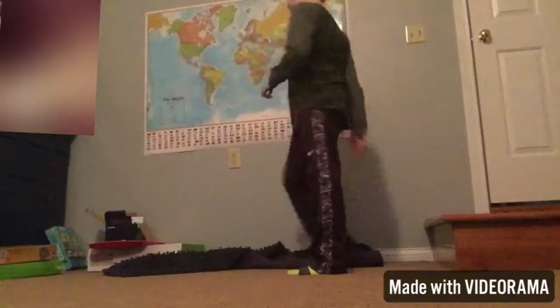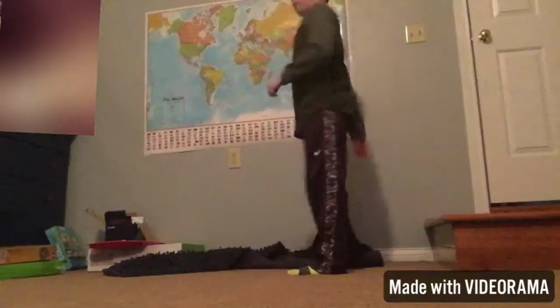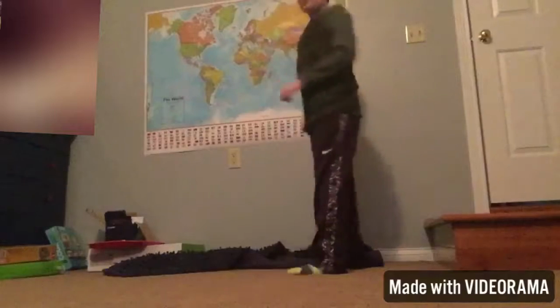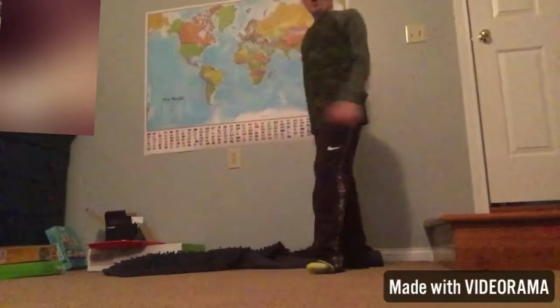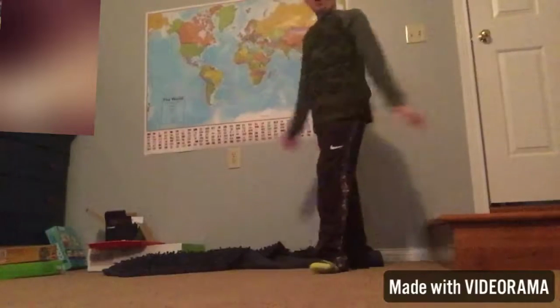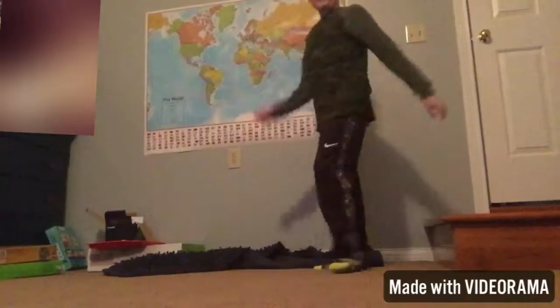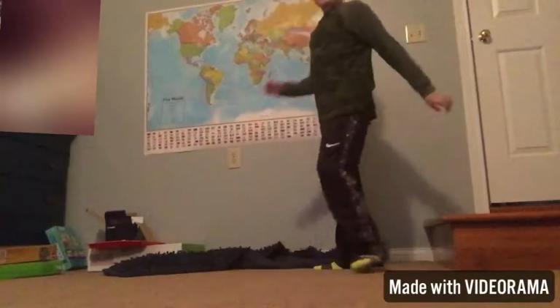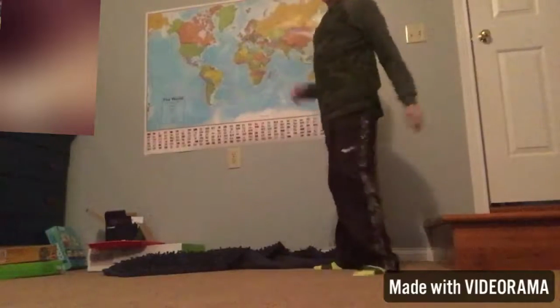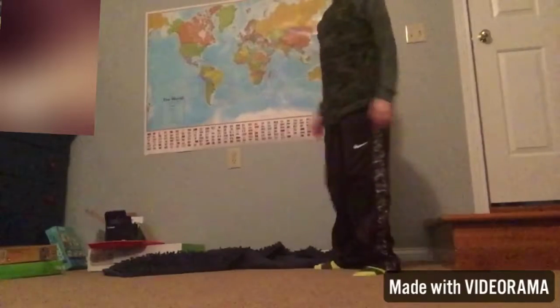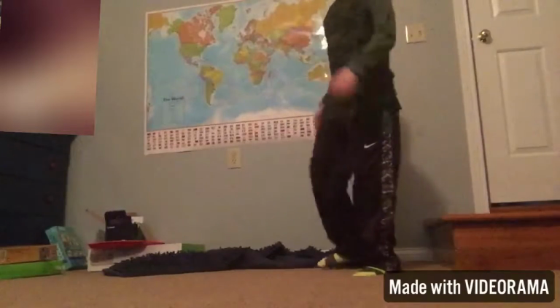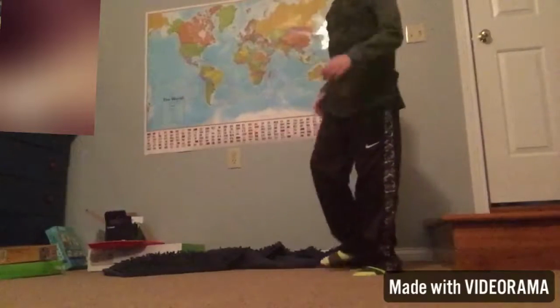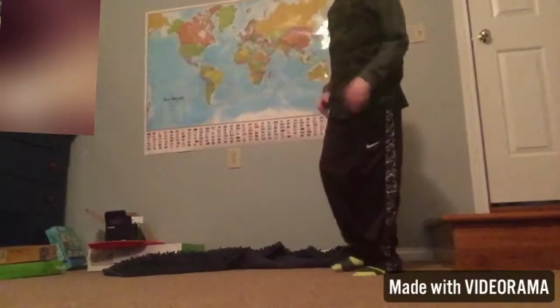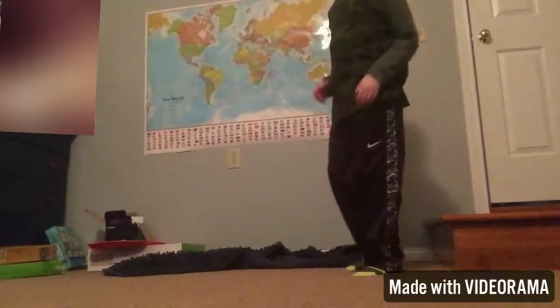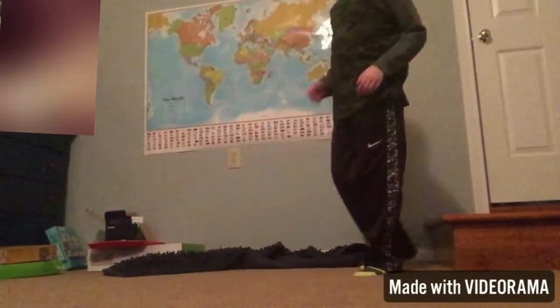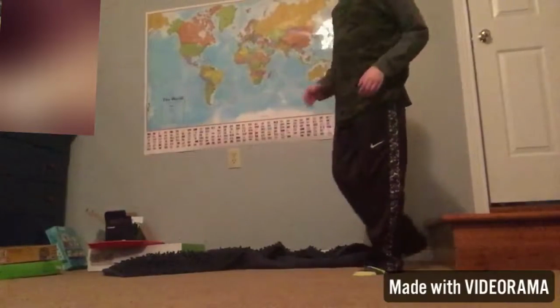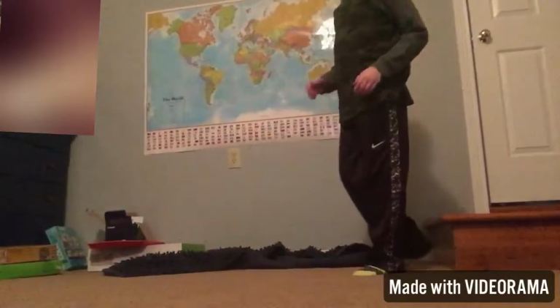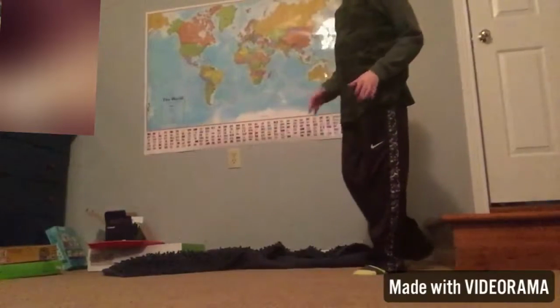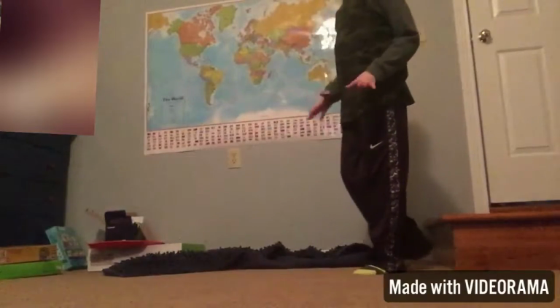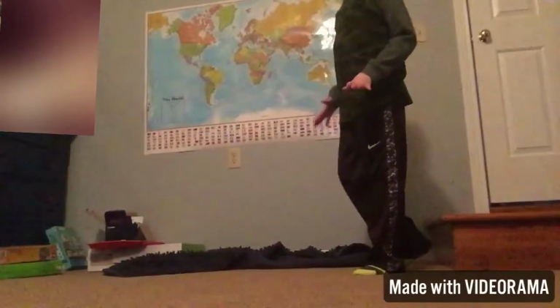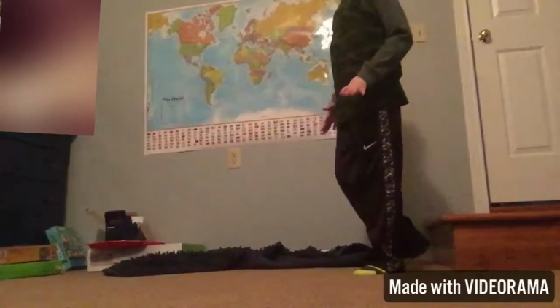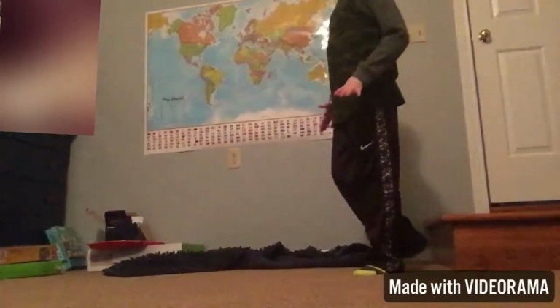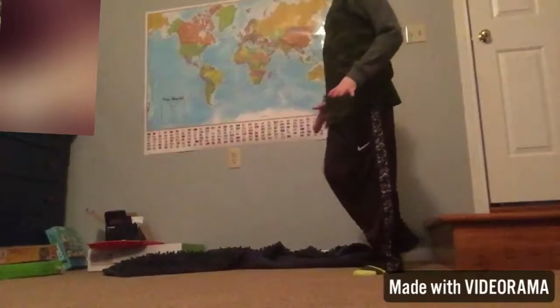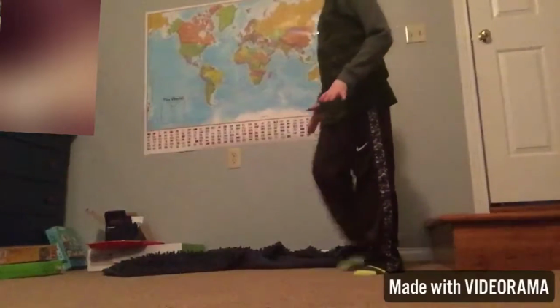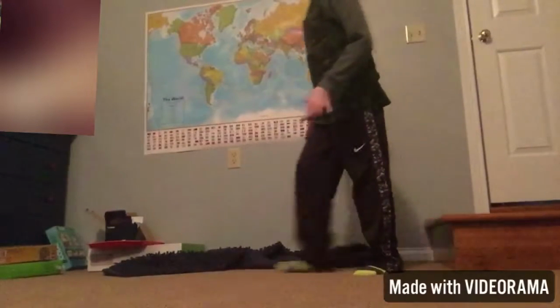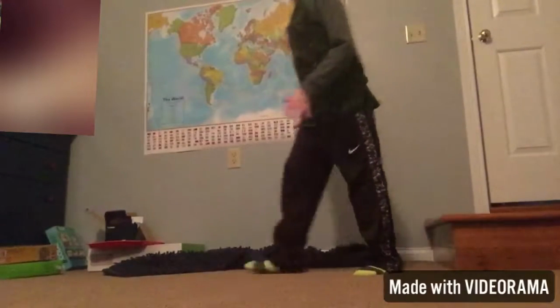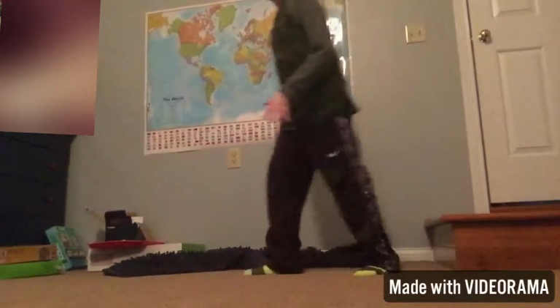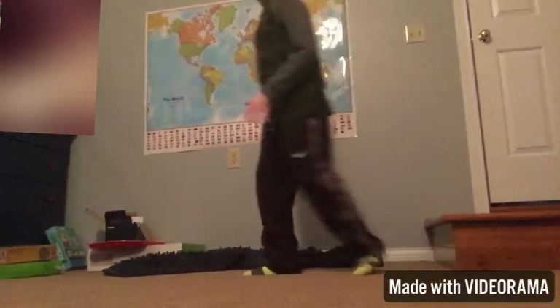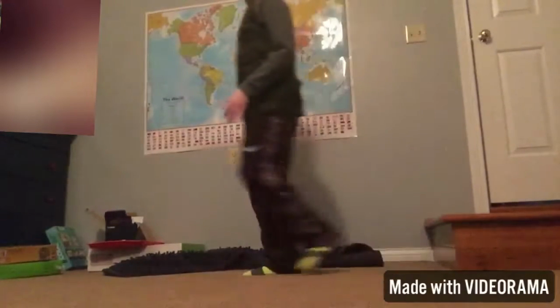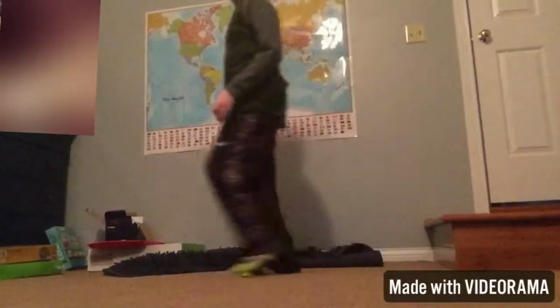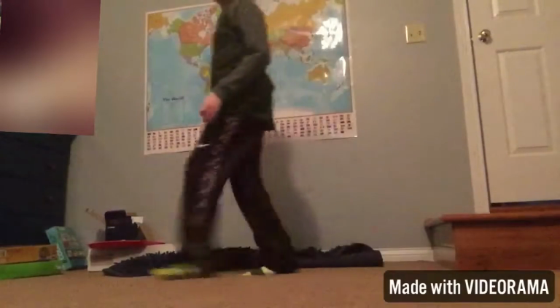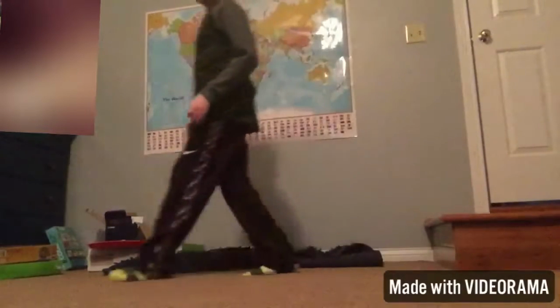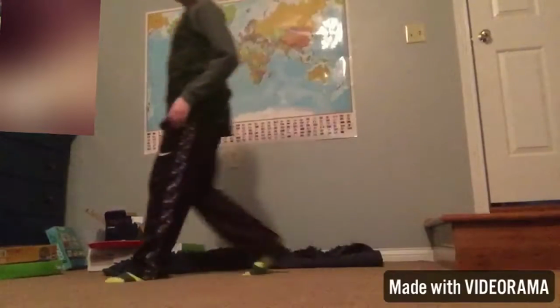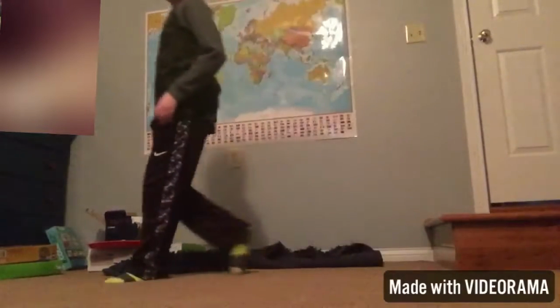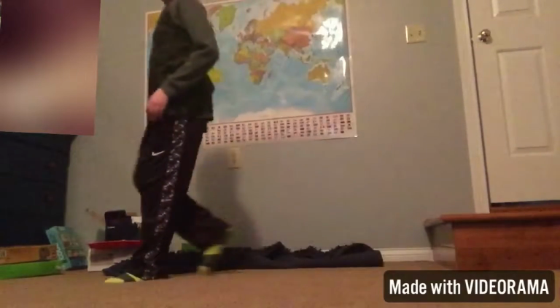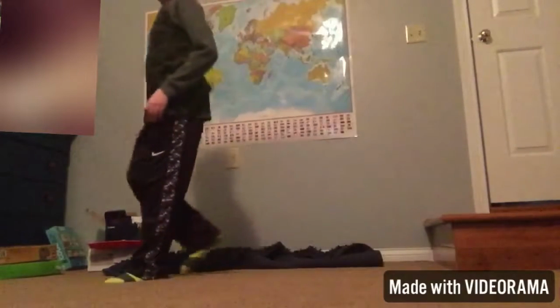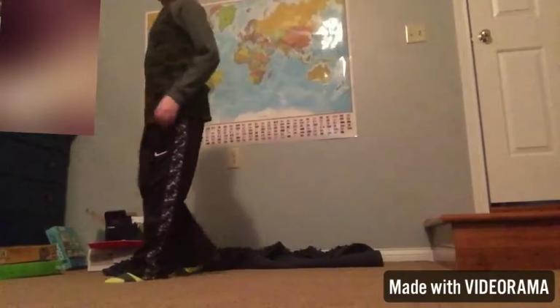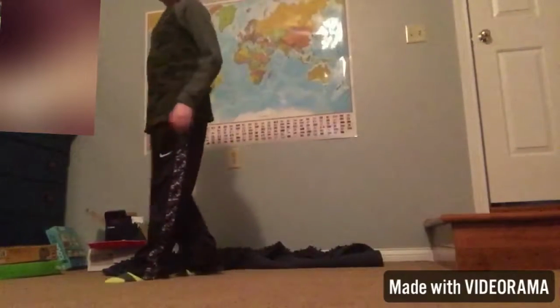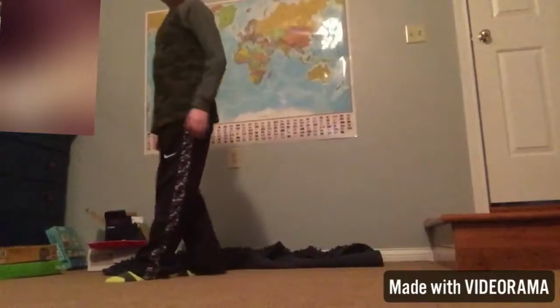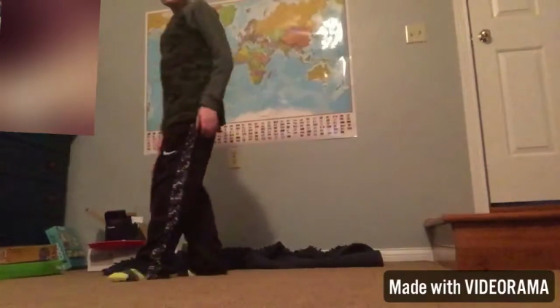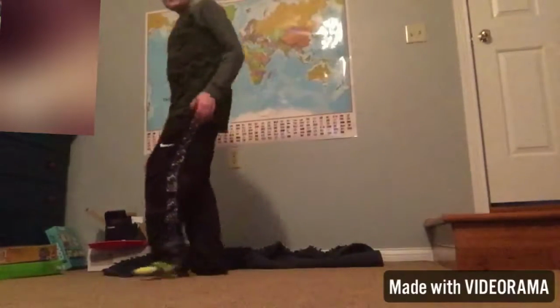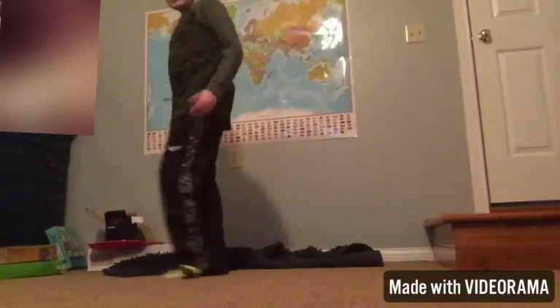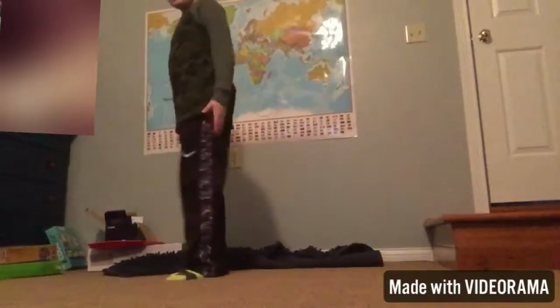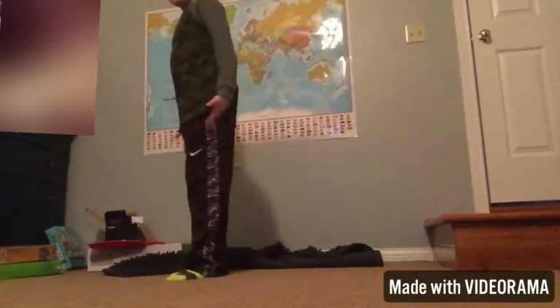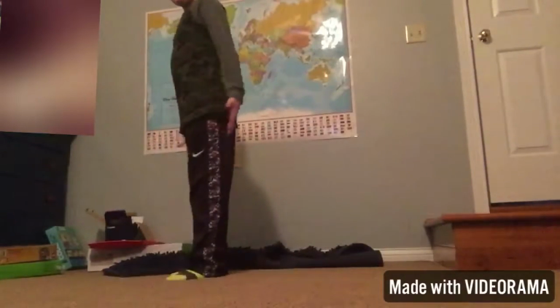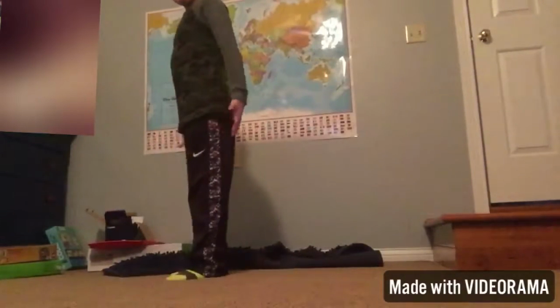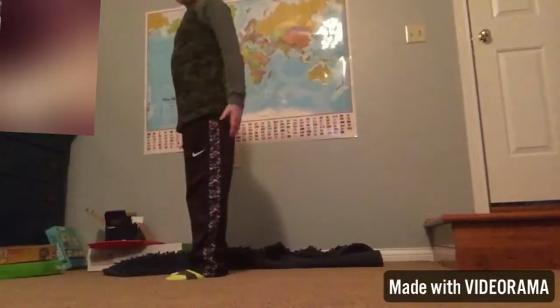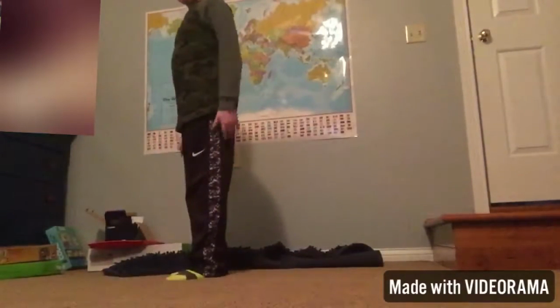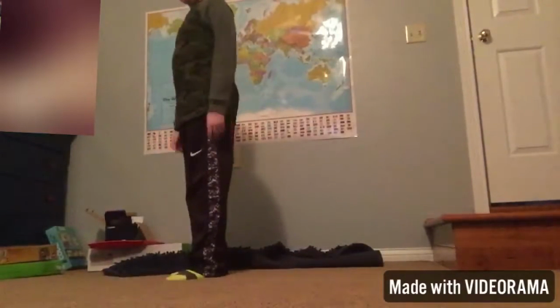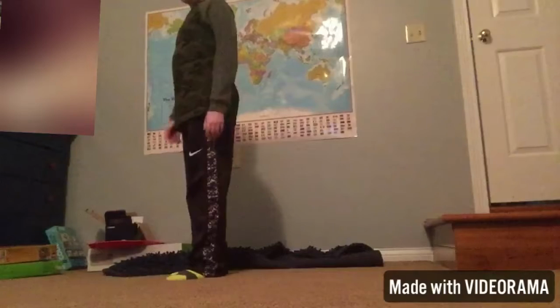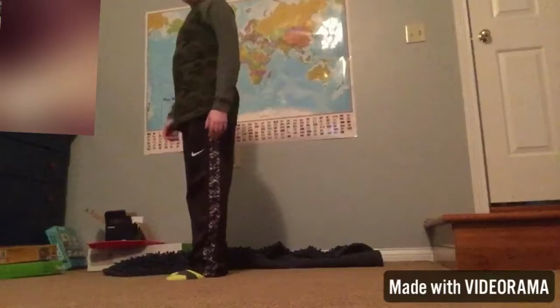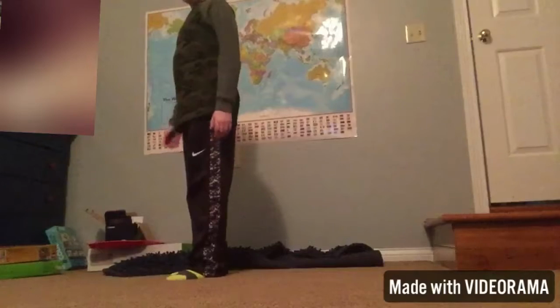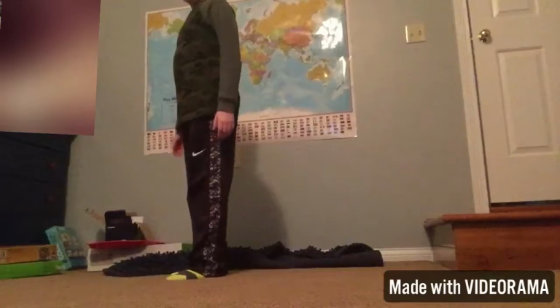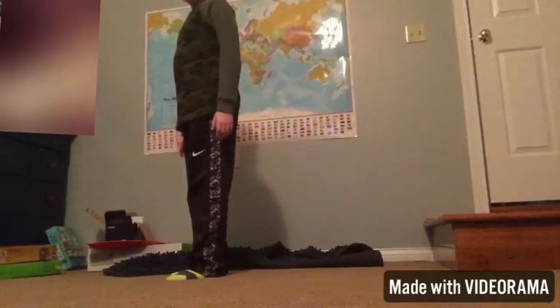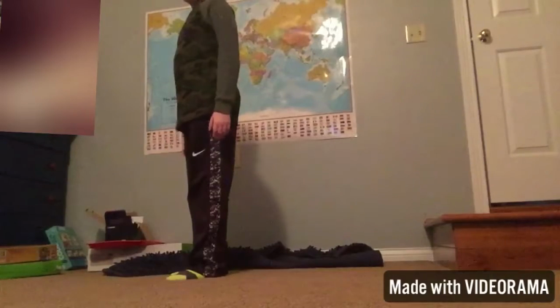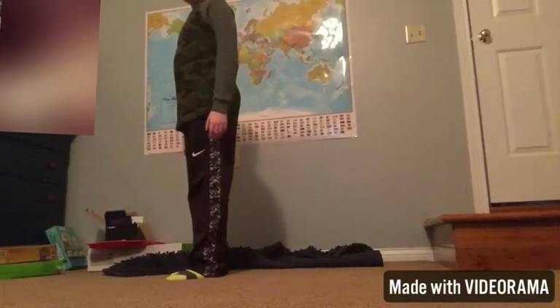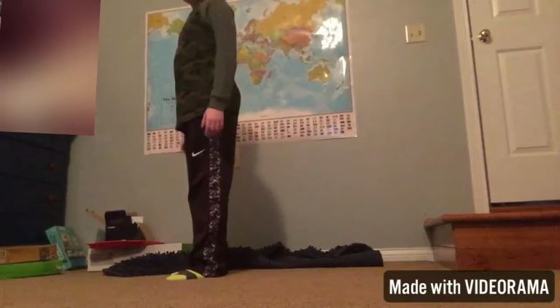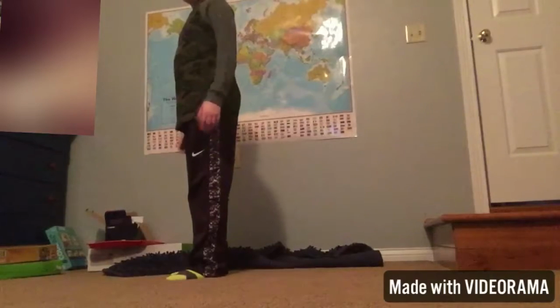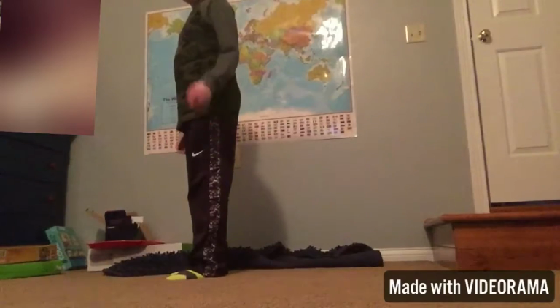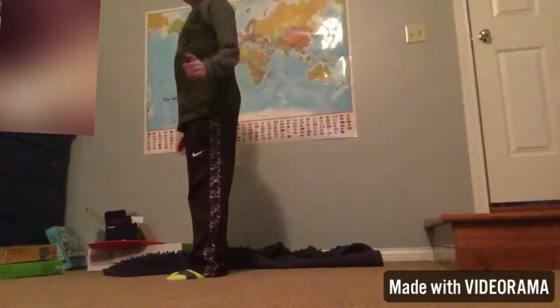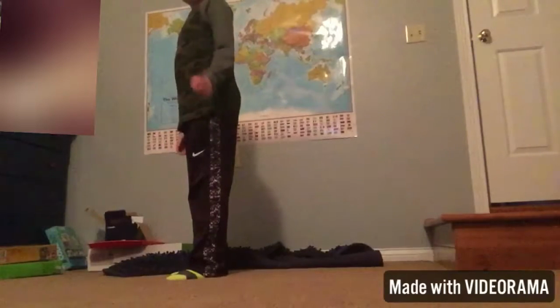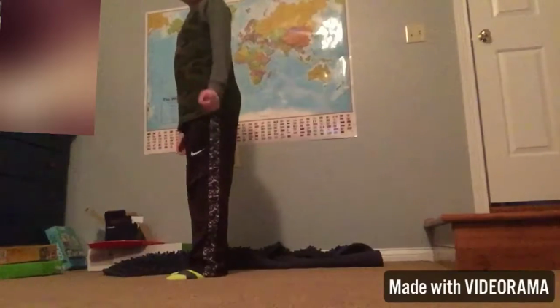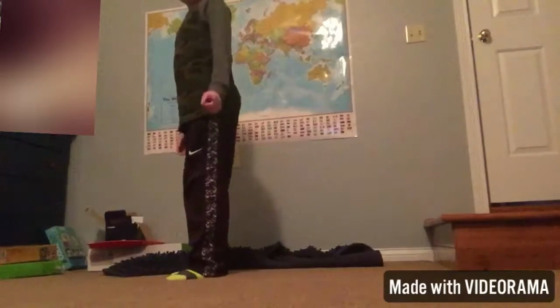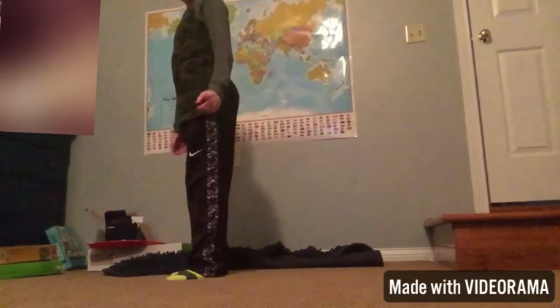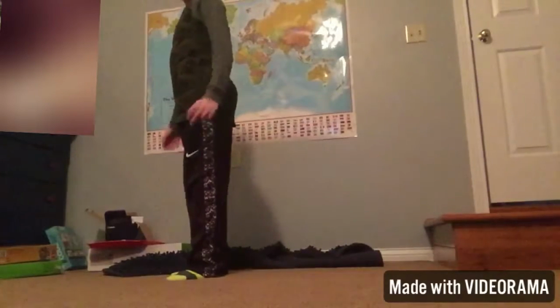The first part is just going to be walking, so I have to walk backwards to make it look like I'm walking forward. Here we go.